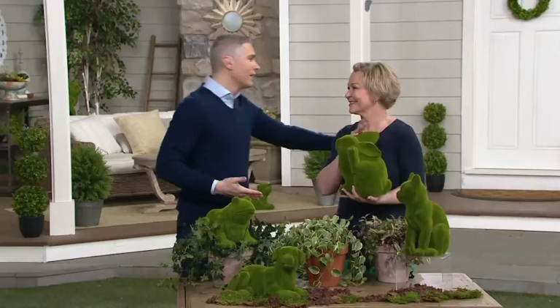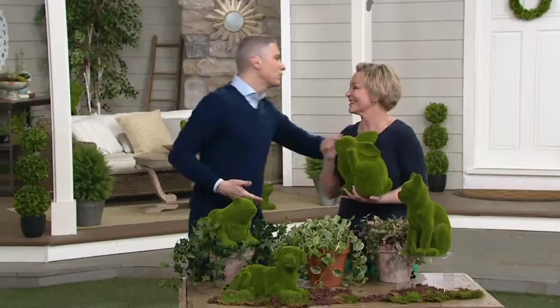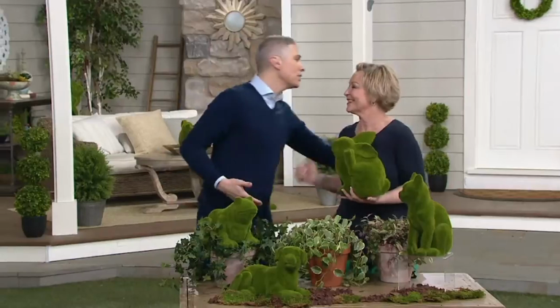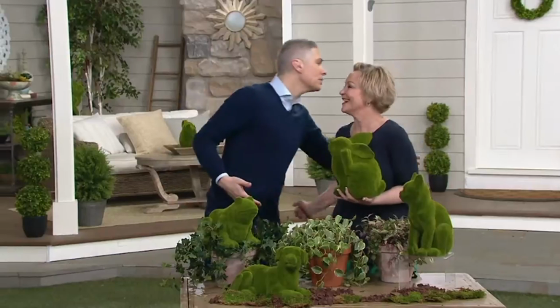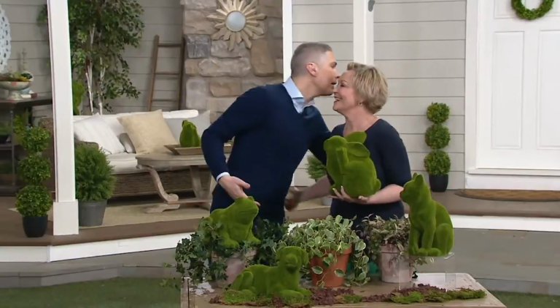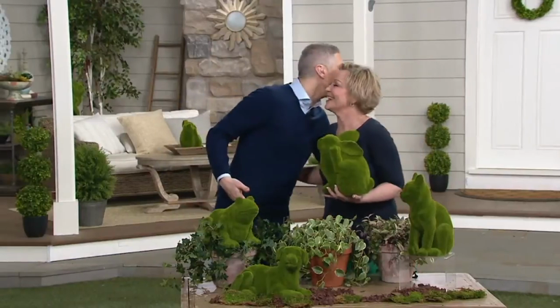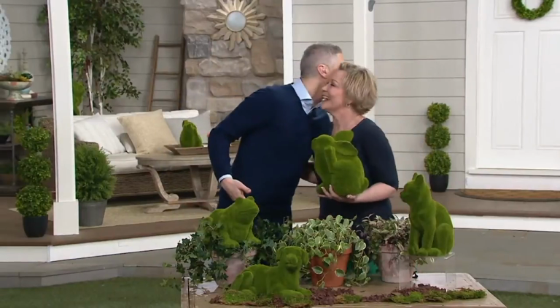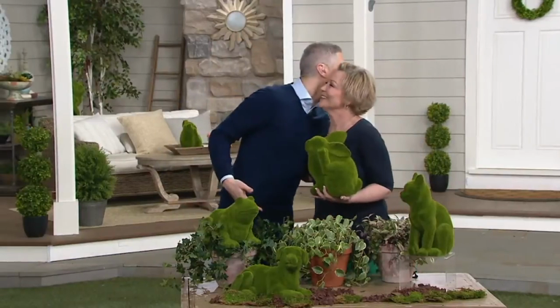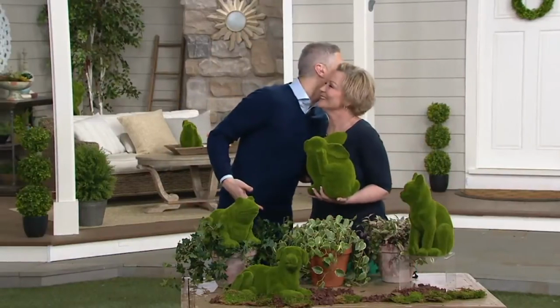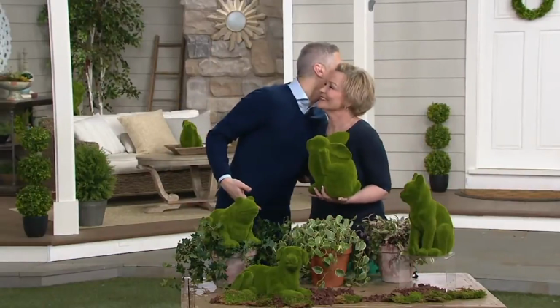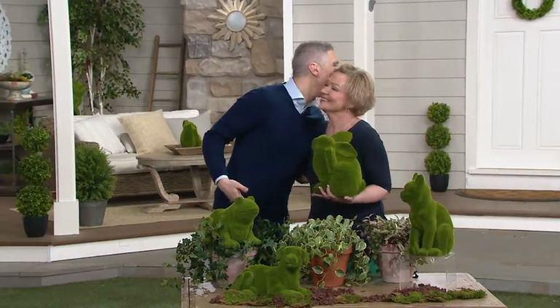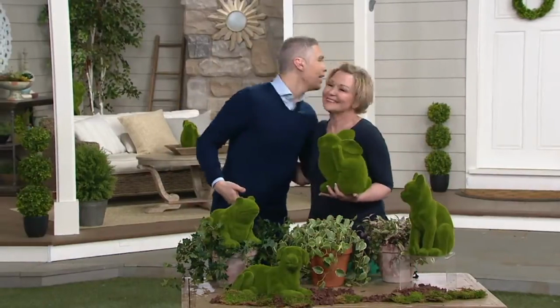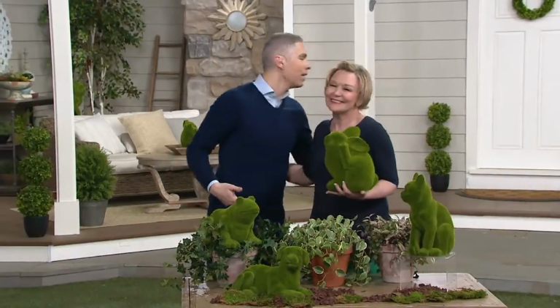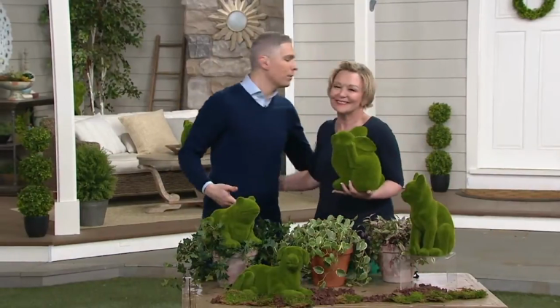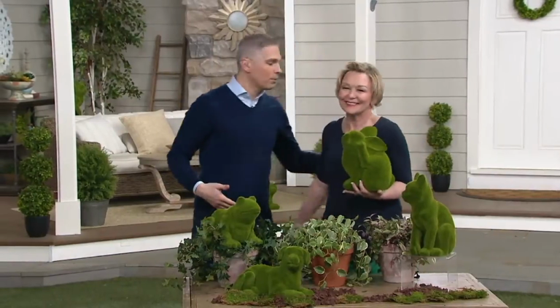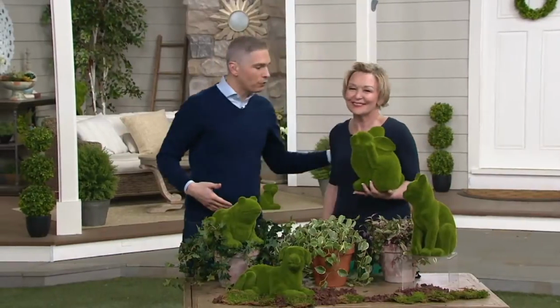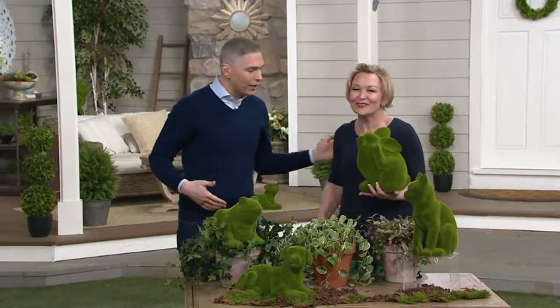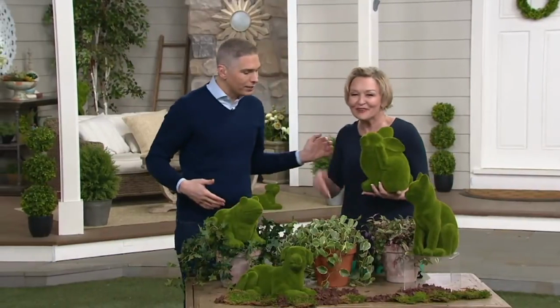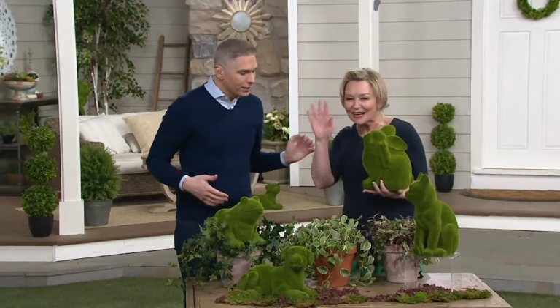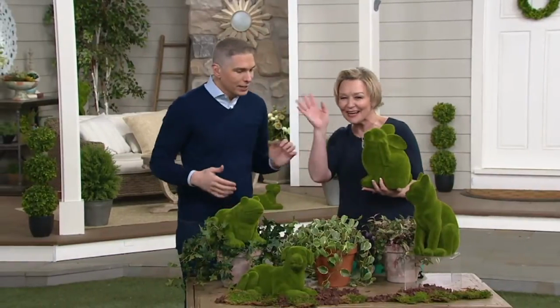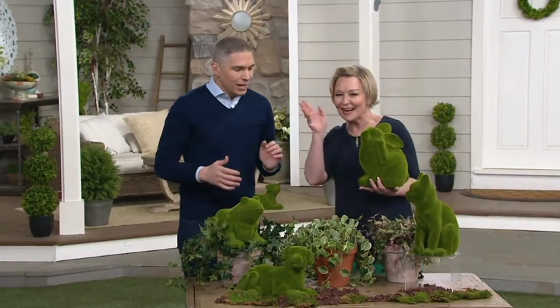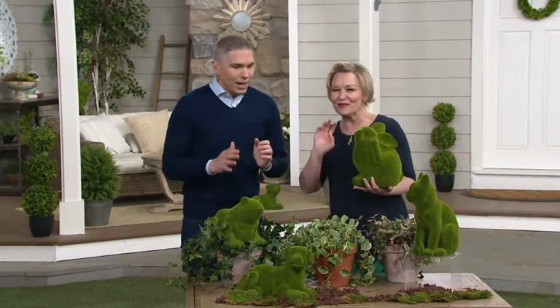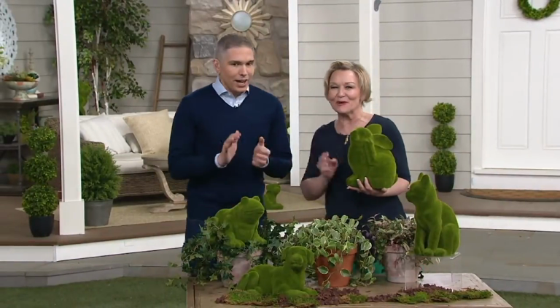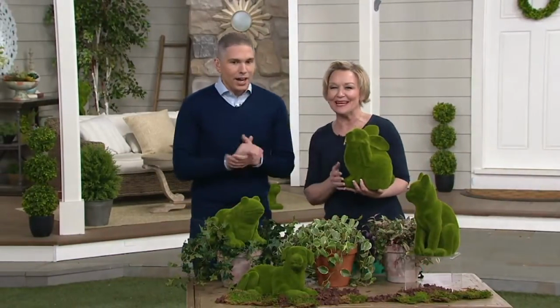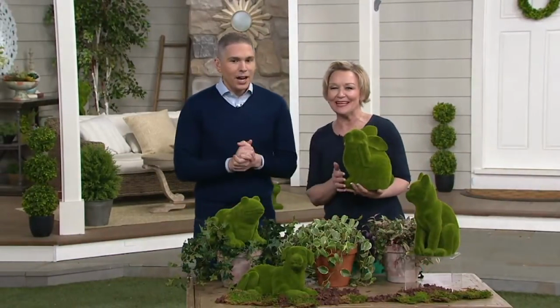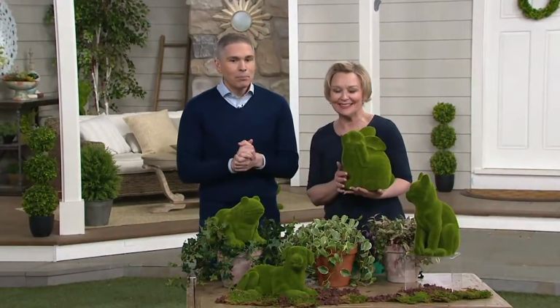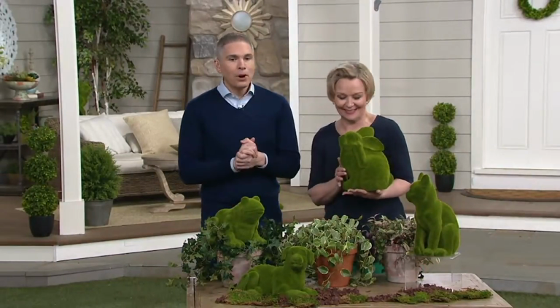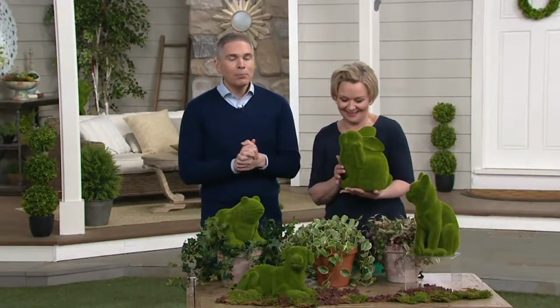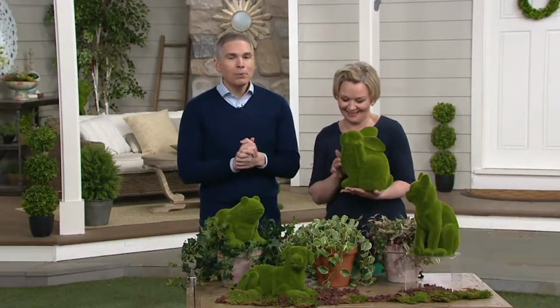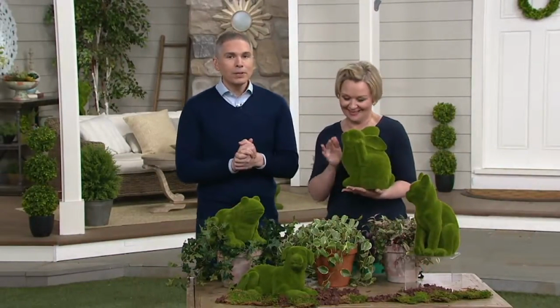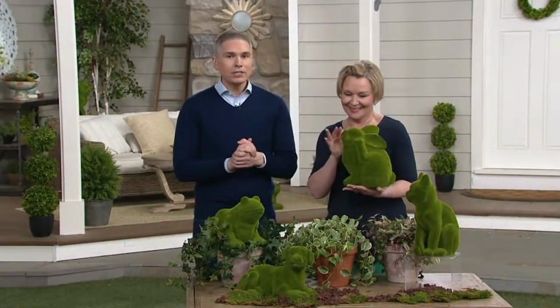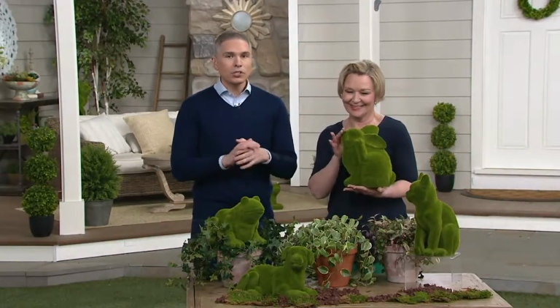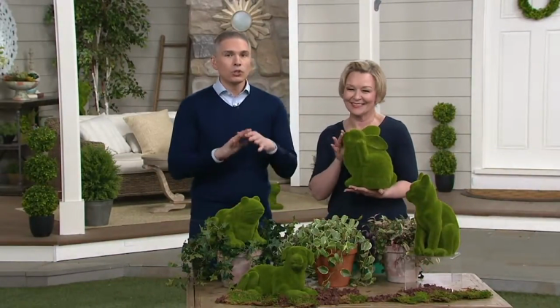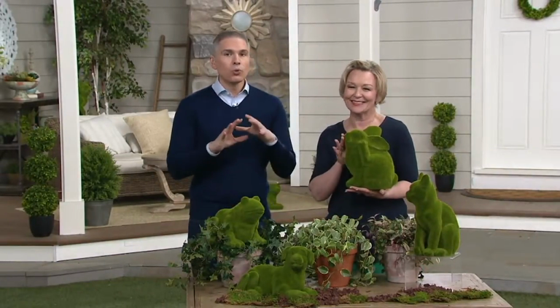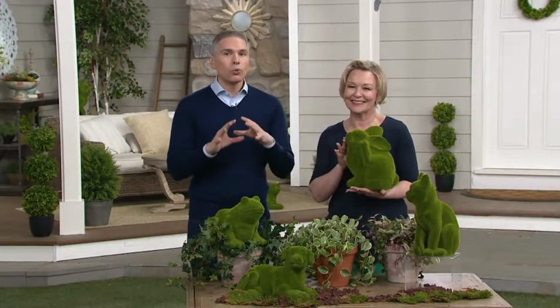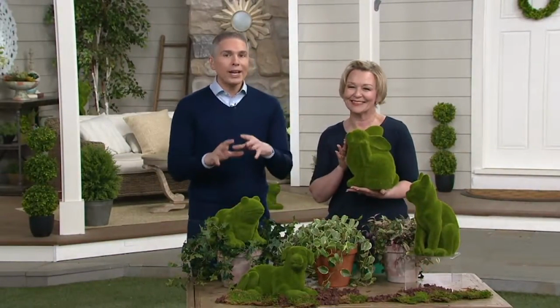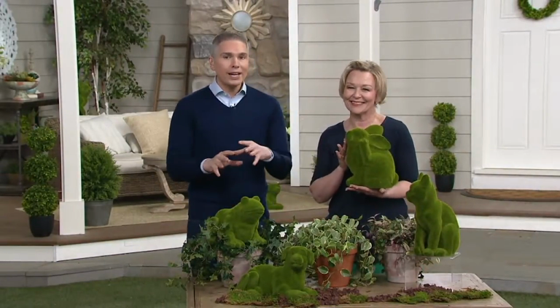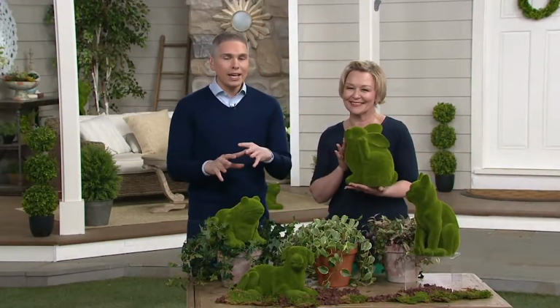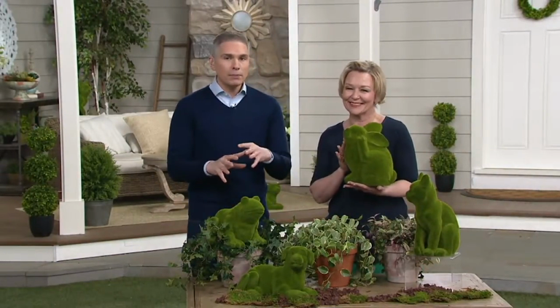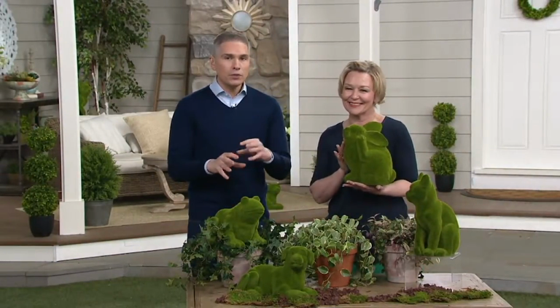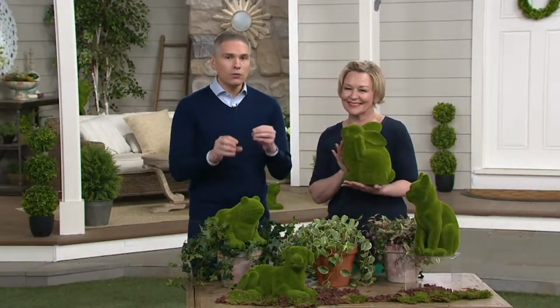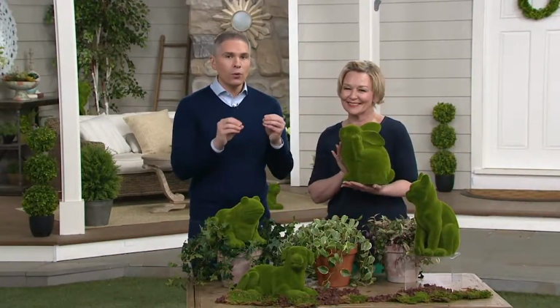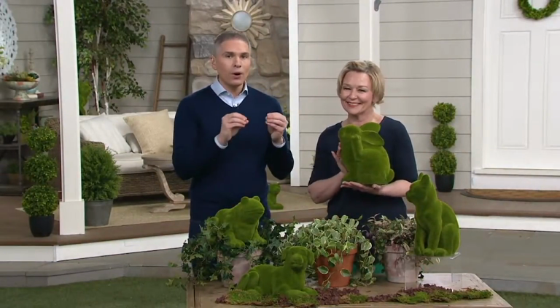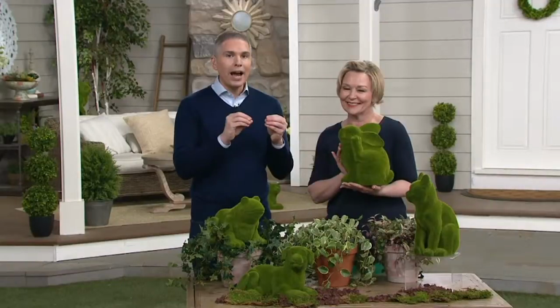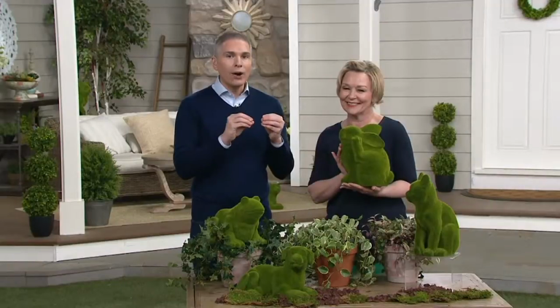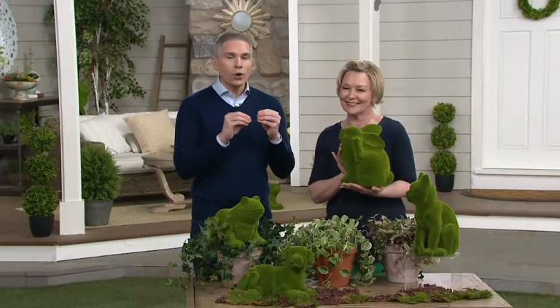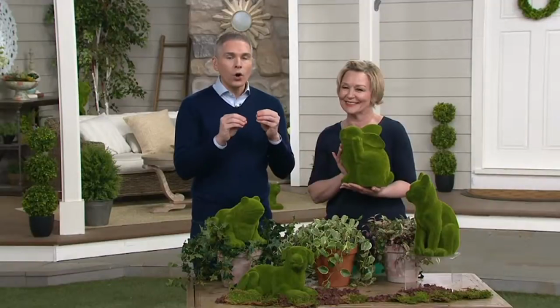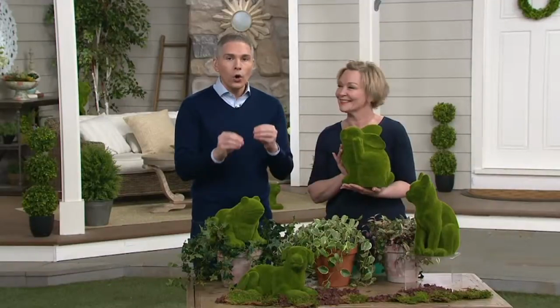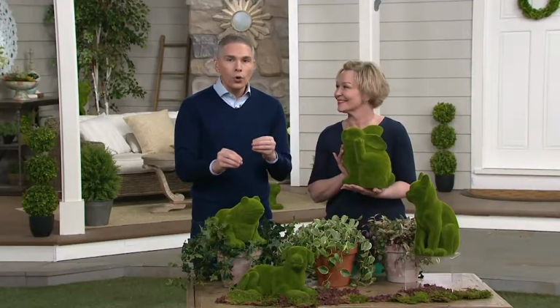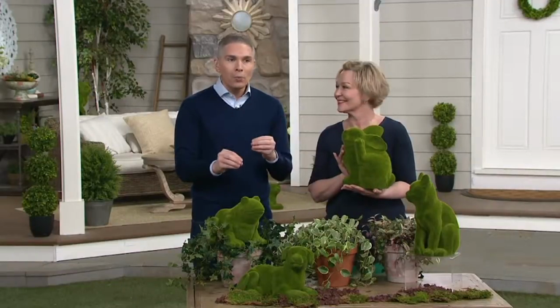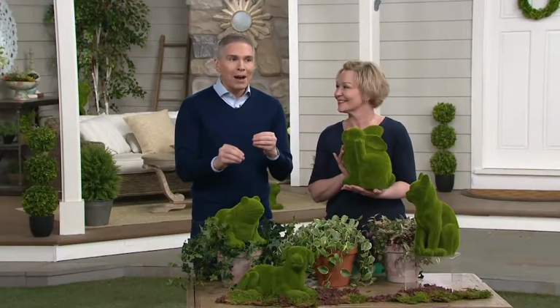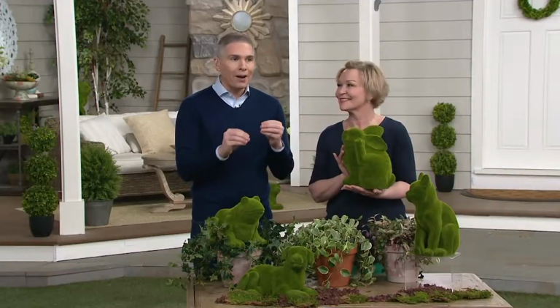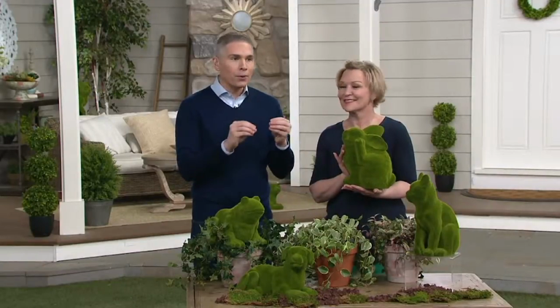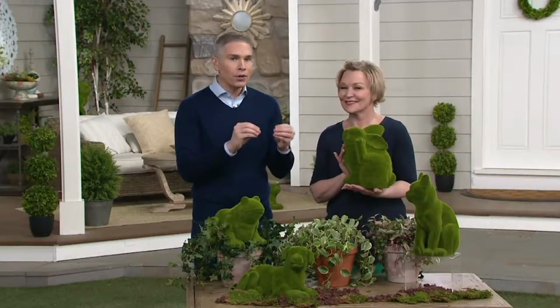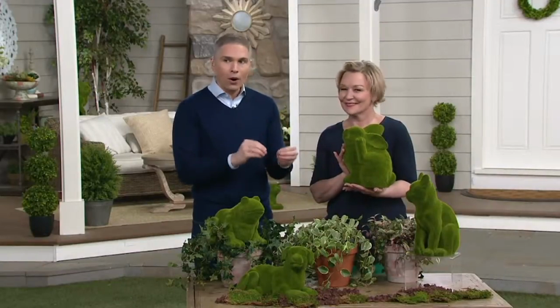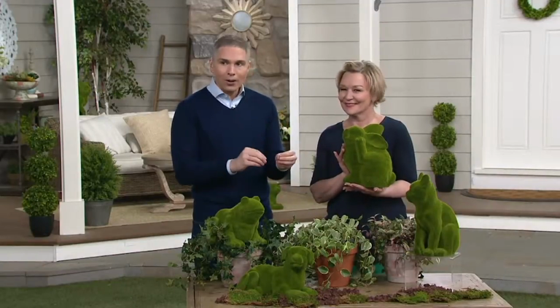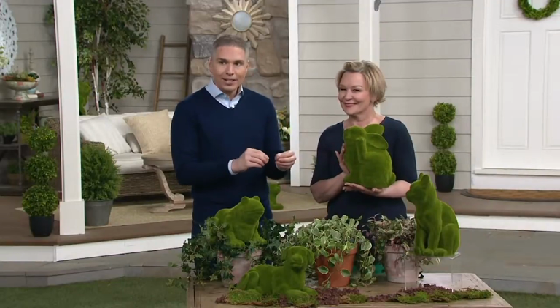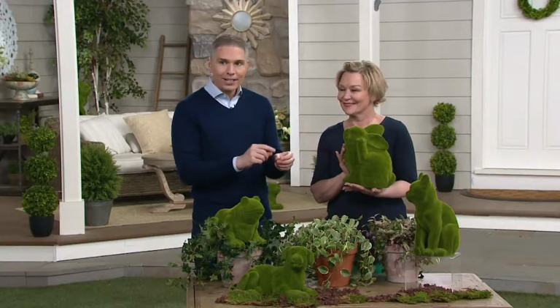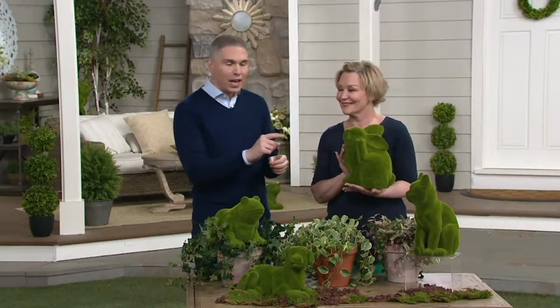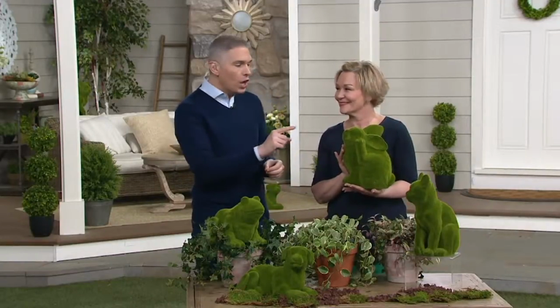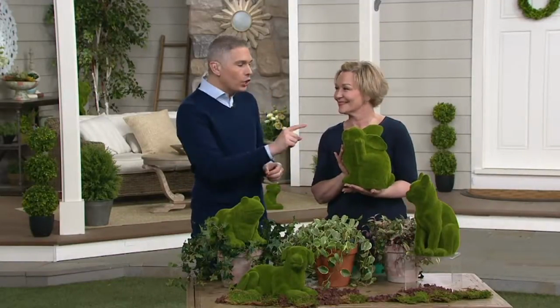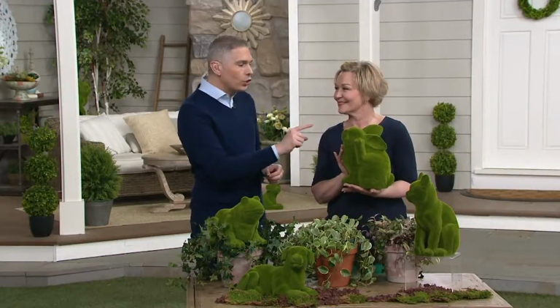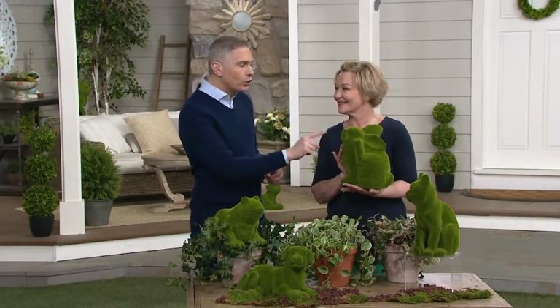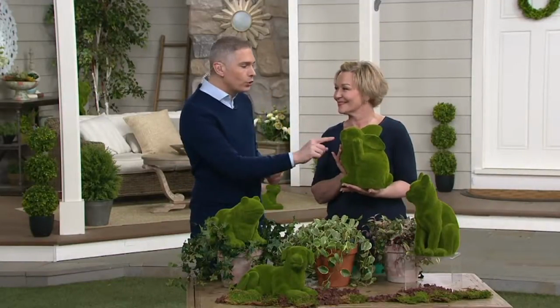She's the best! How are you, my friend? Great. Hi, everybody. Barbara brings us great items for our home and our garden.